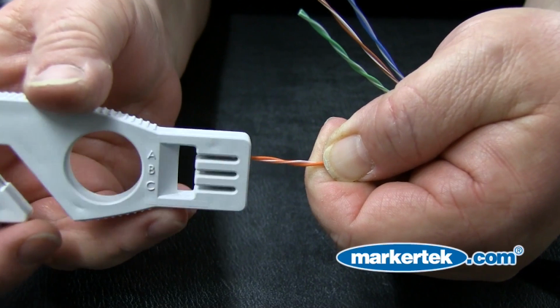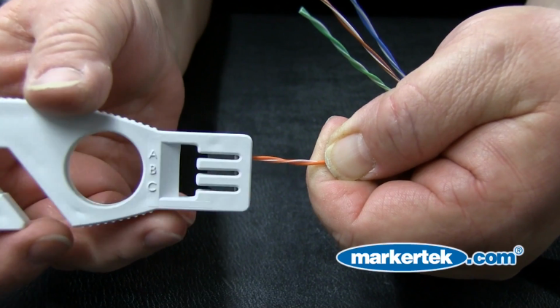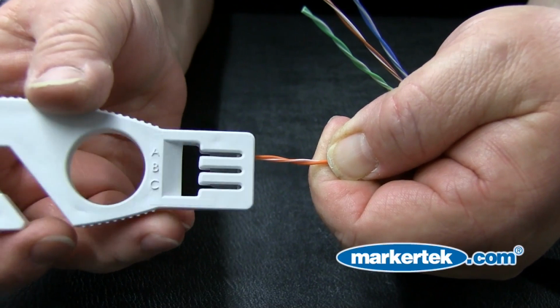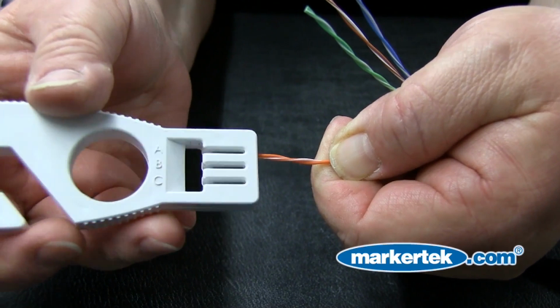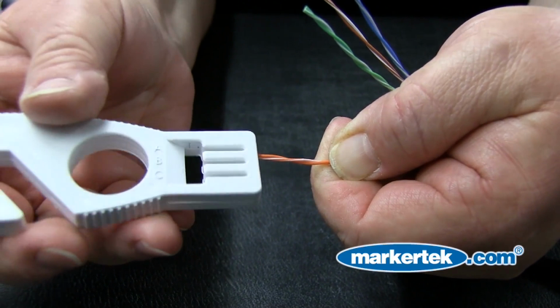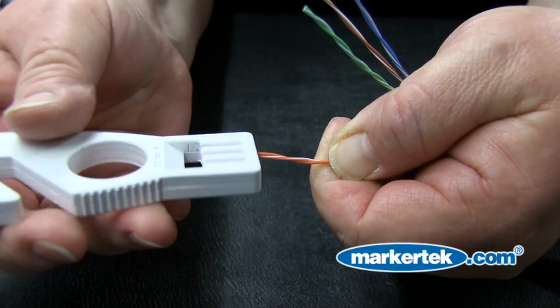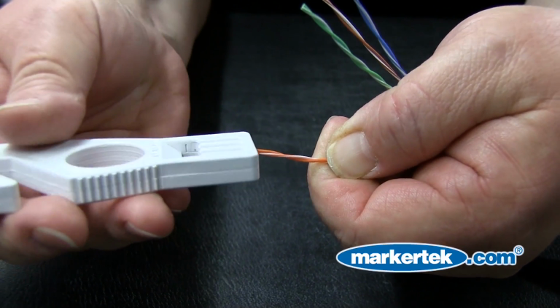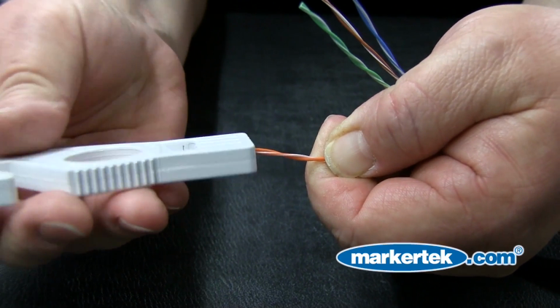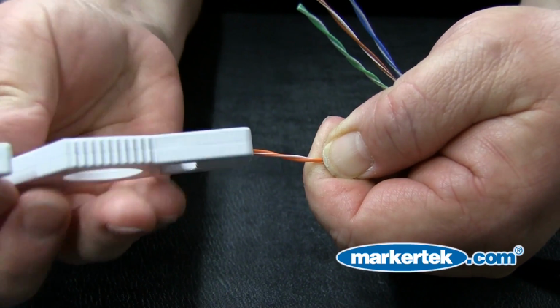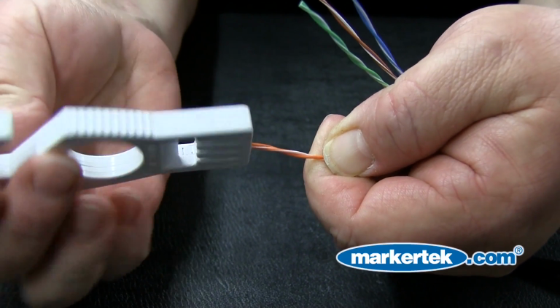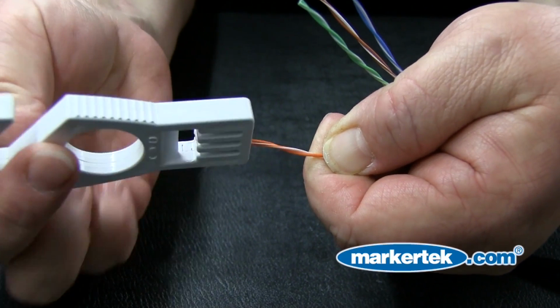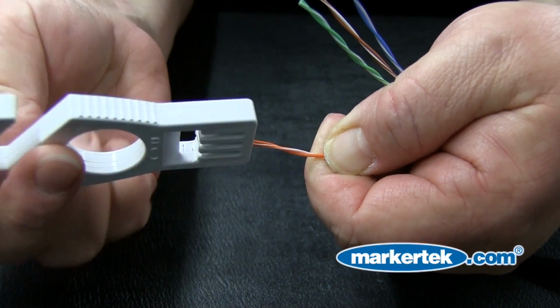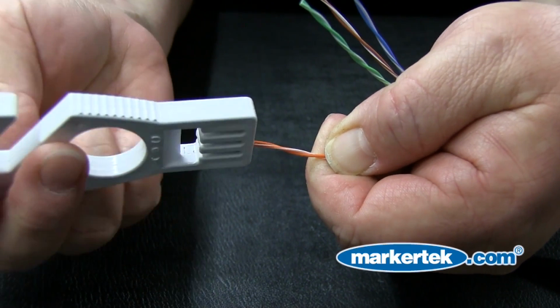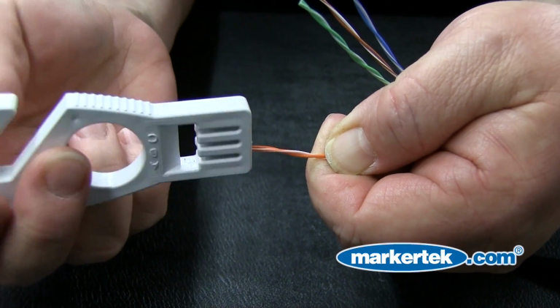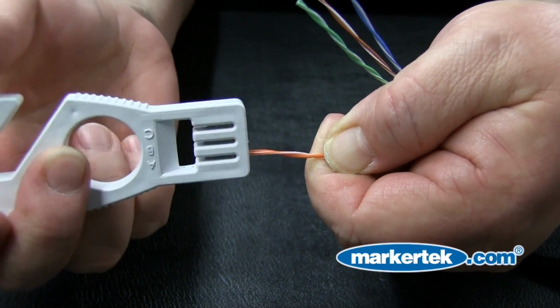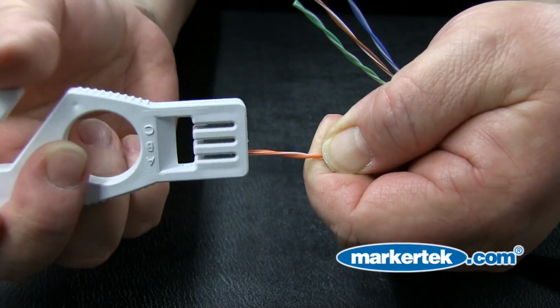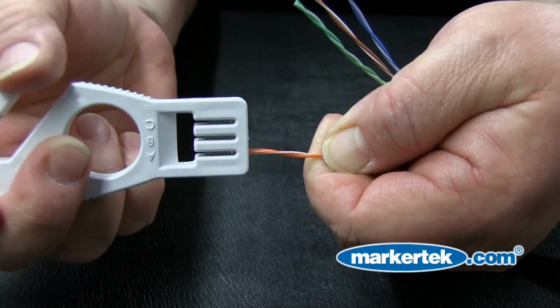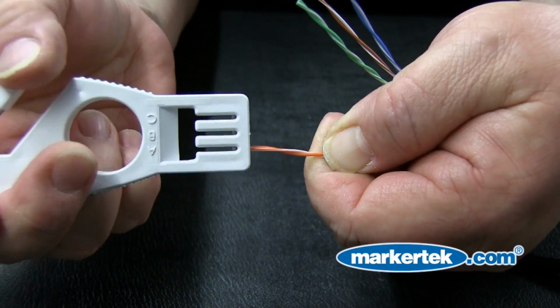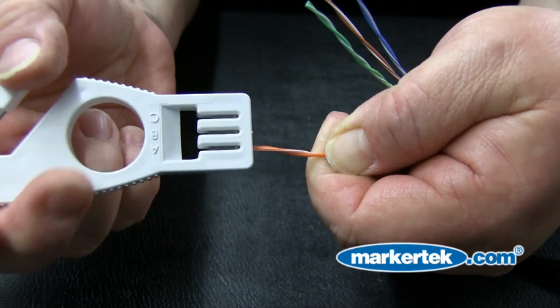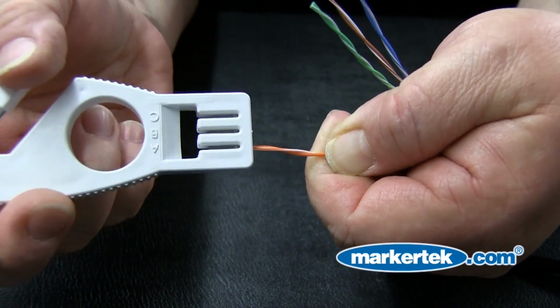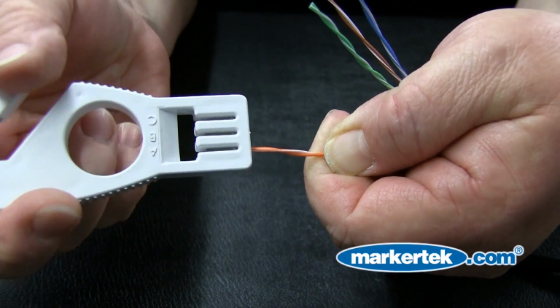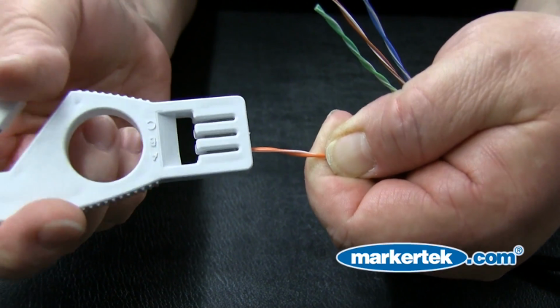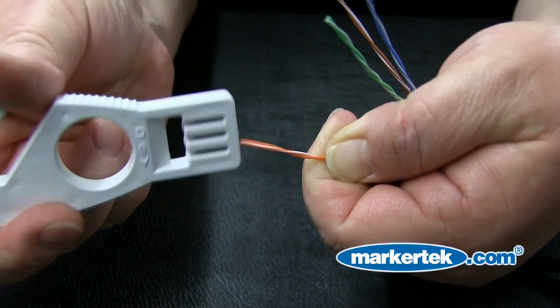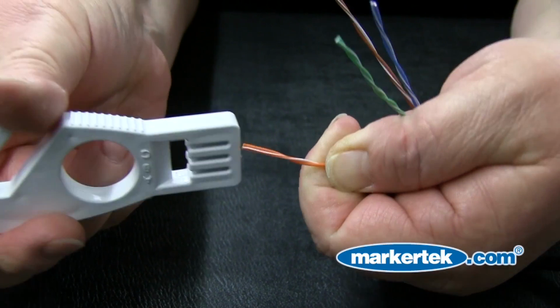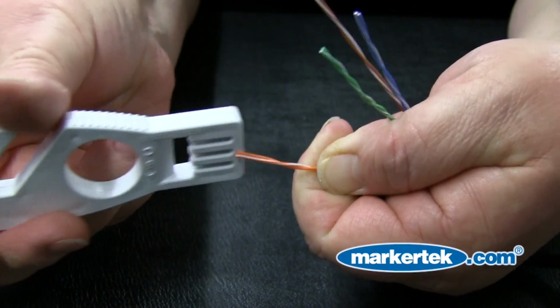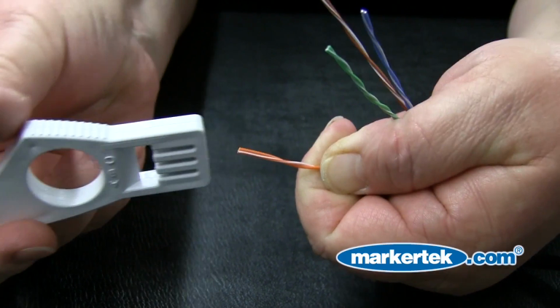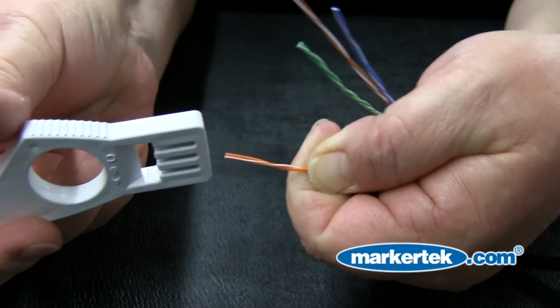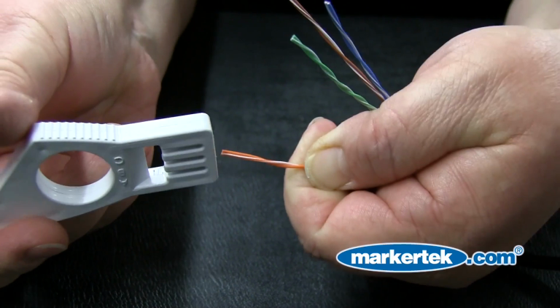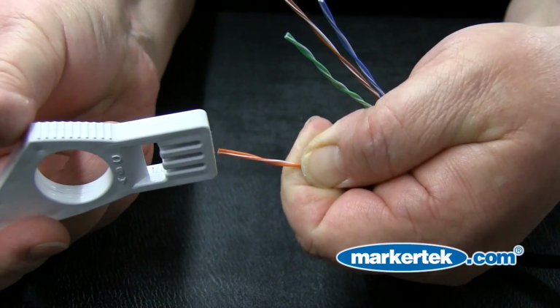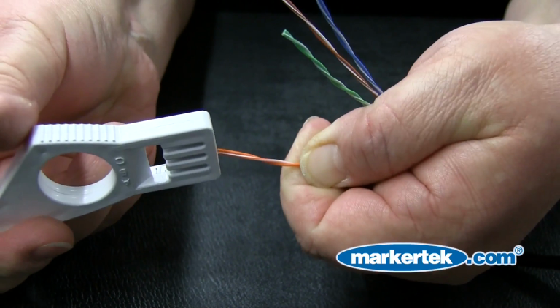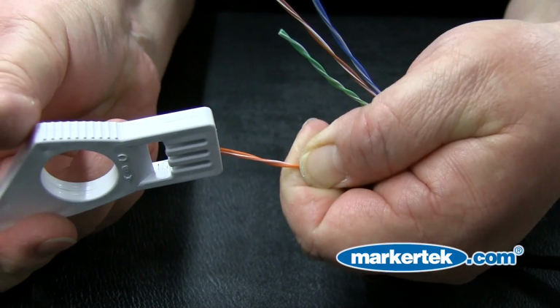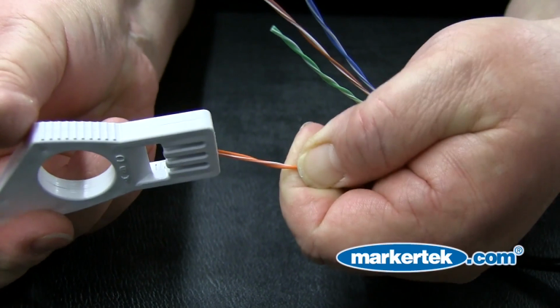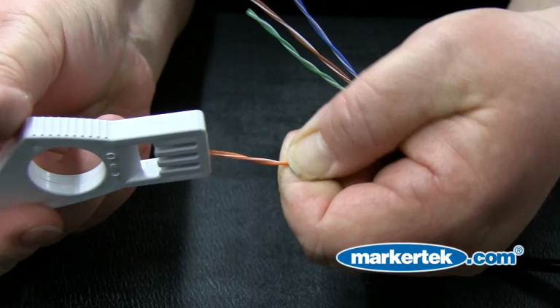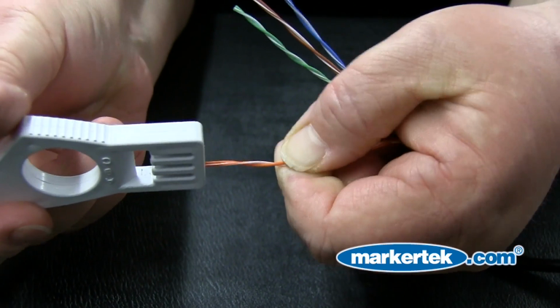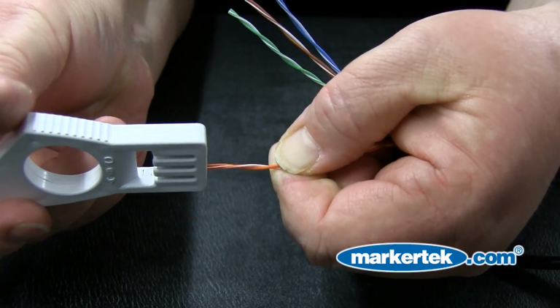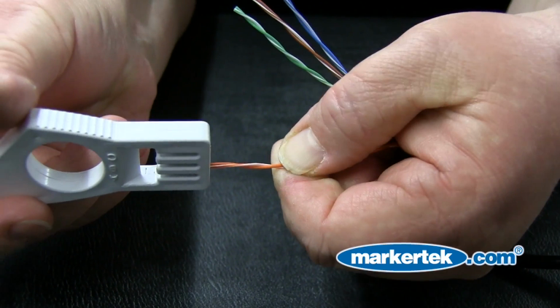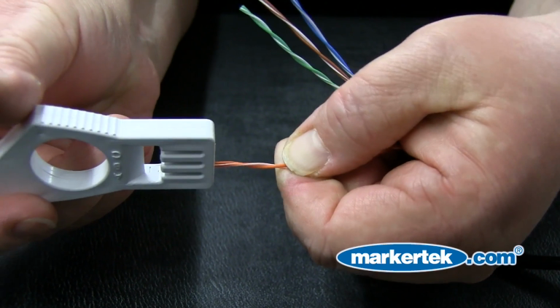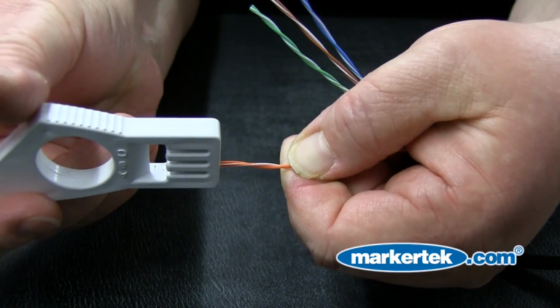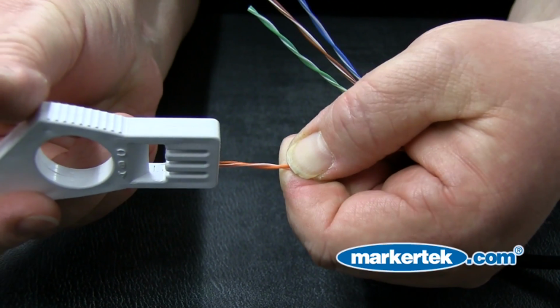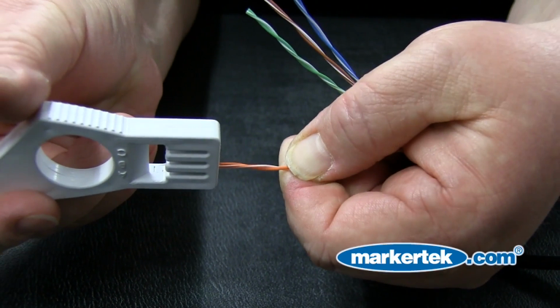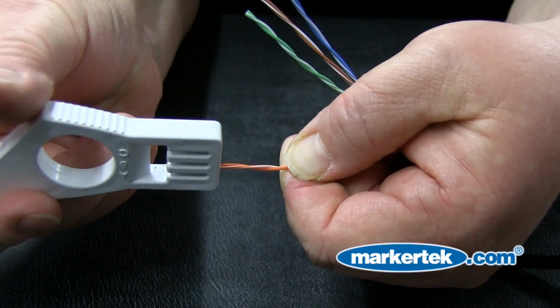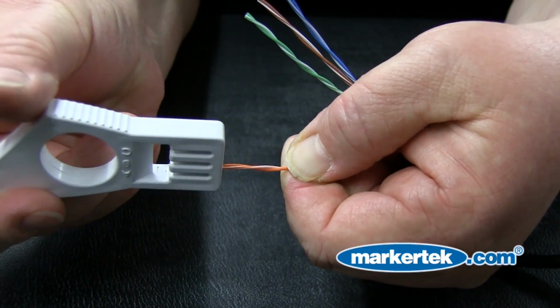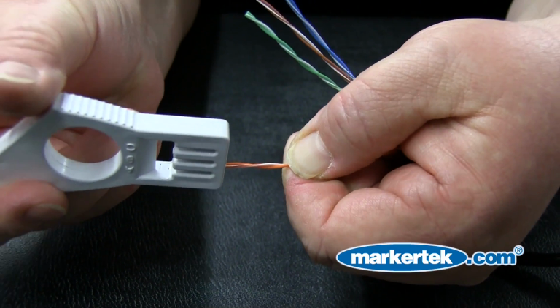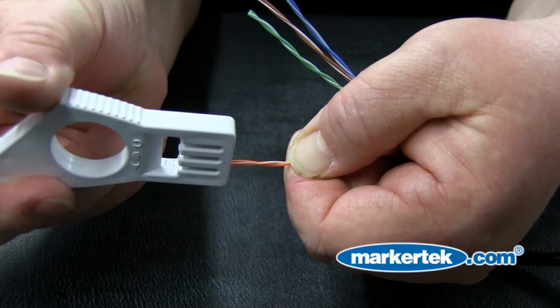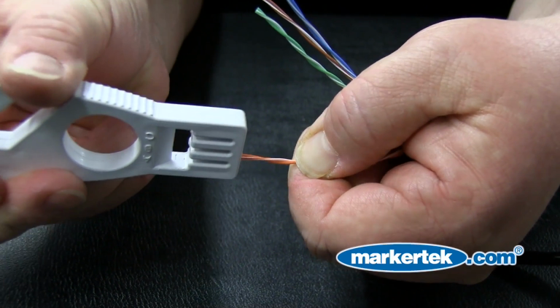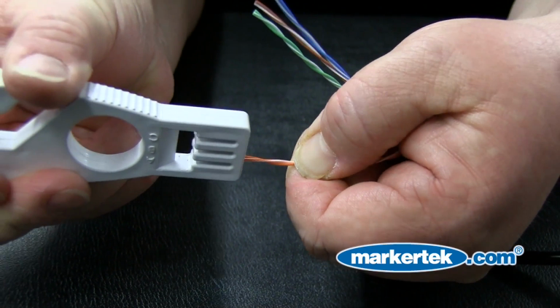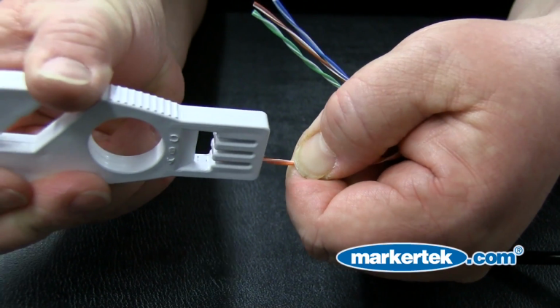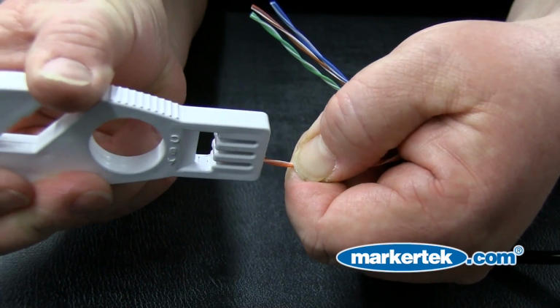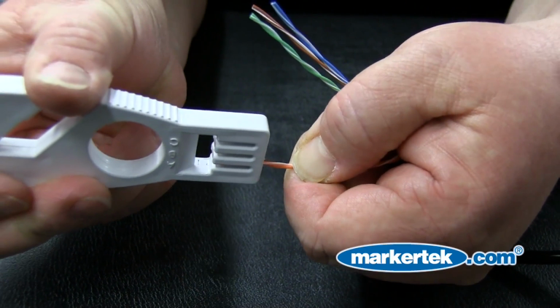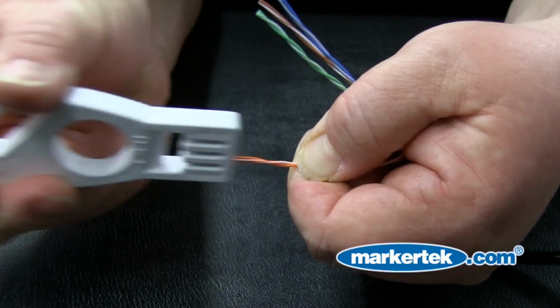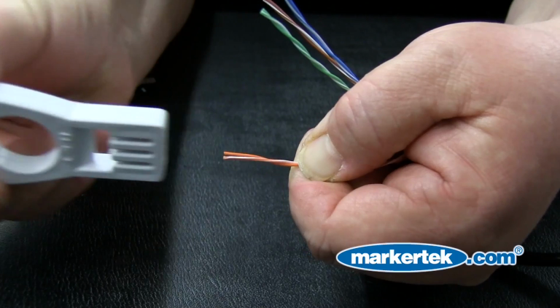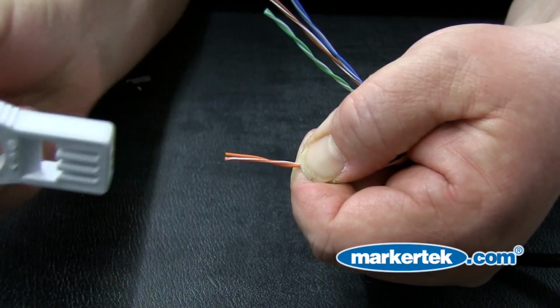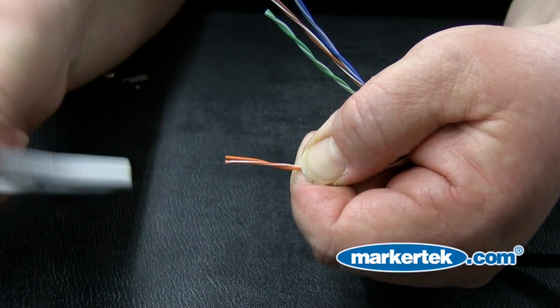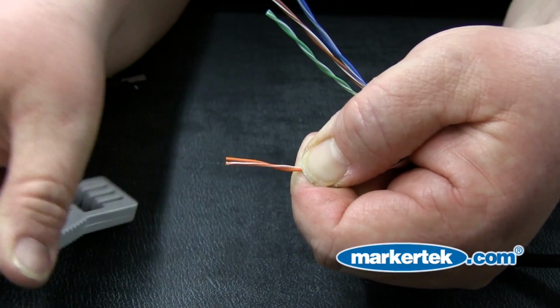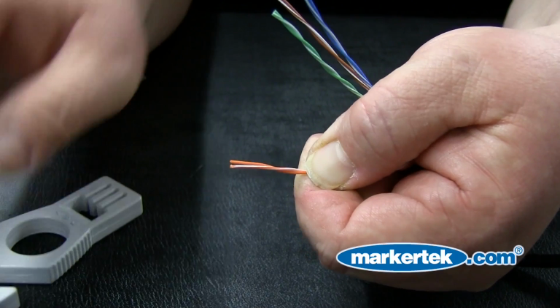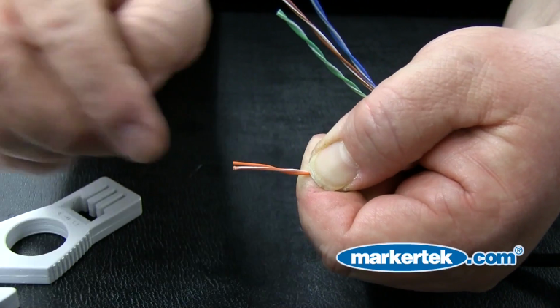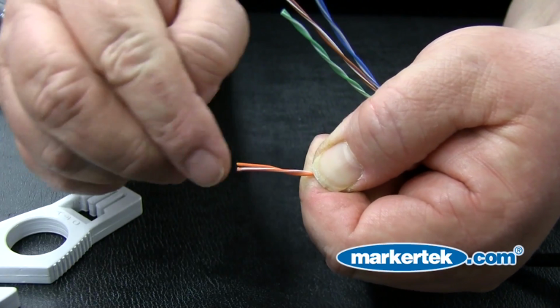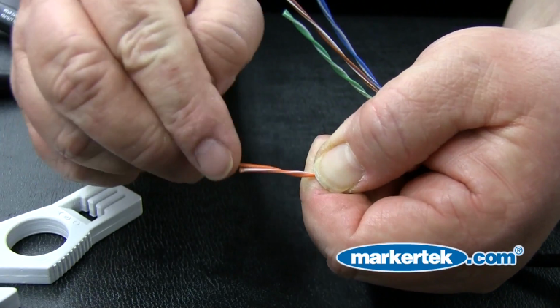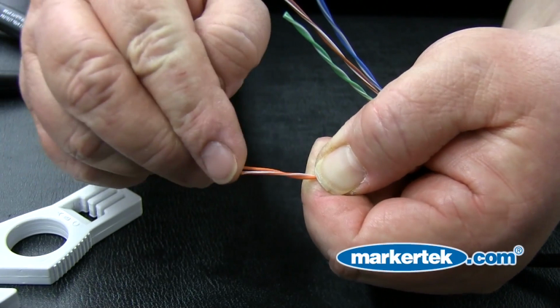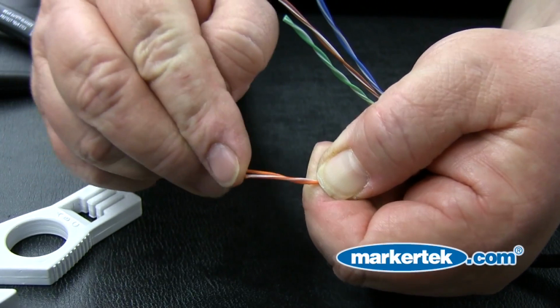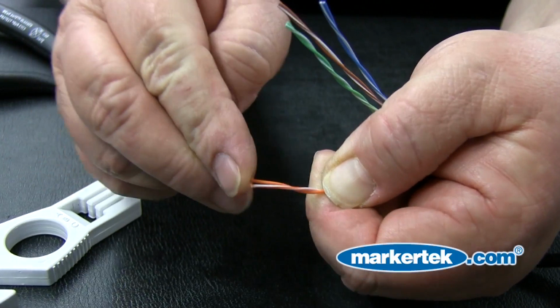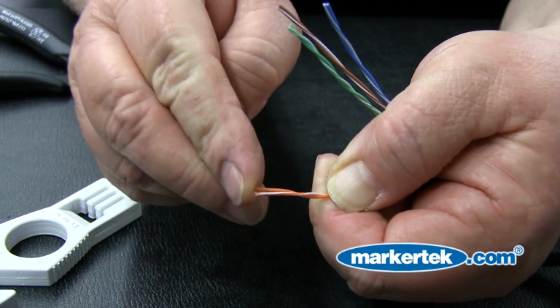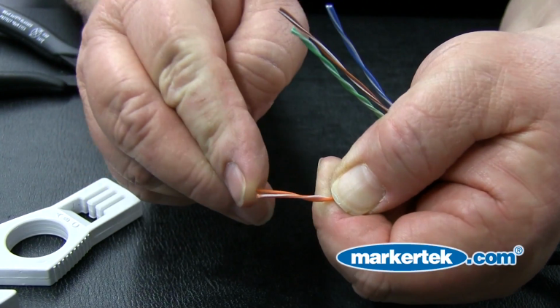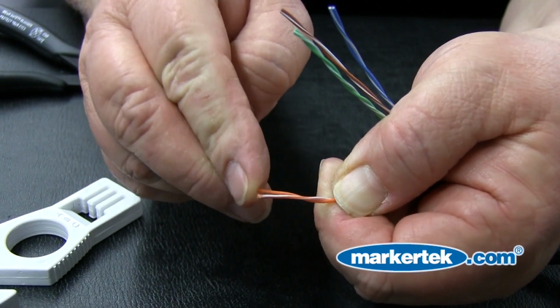We're wiring this to meet the EIA 568B specification. Arrange the conductors in the order shown.